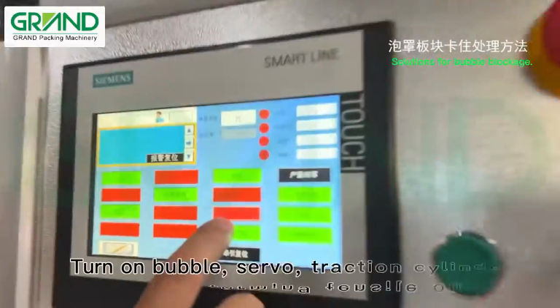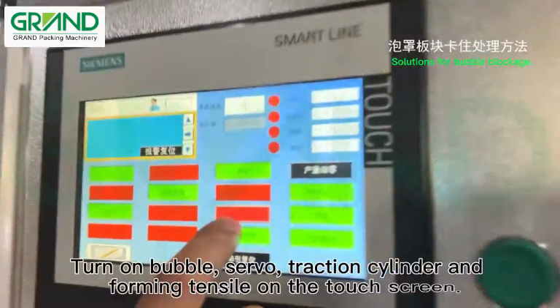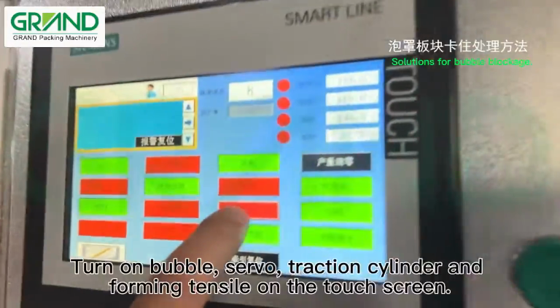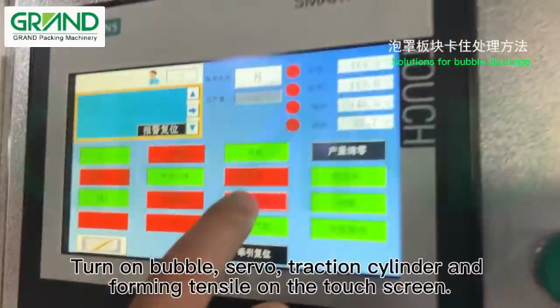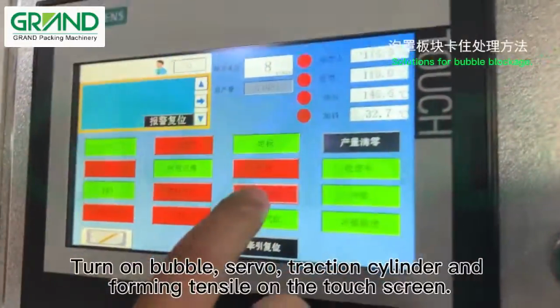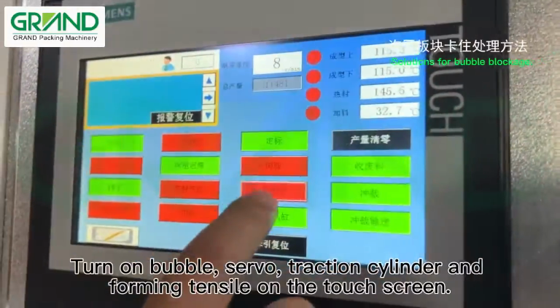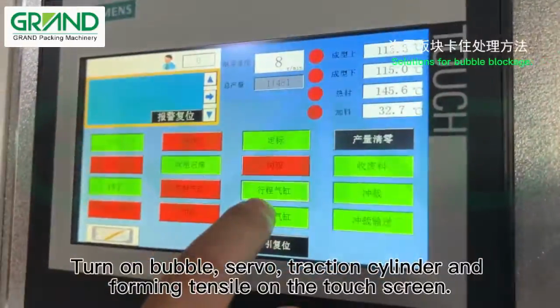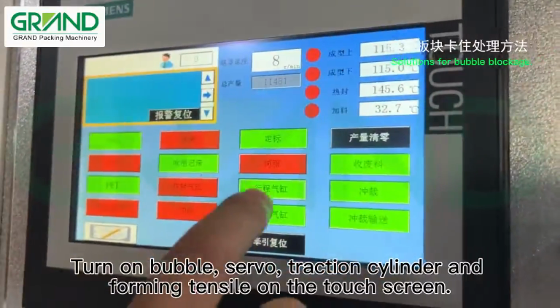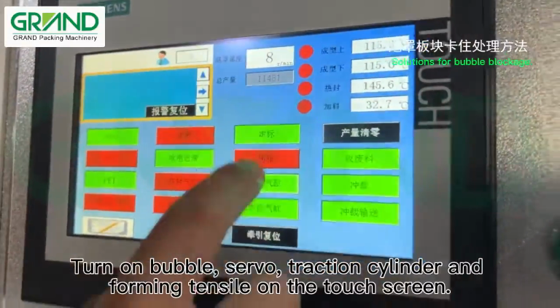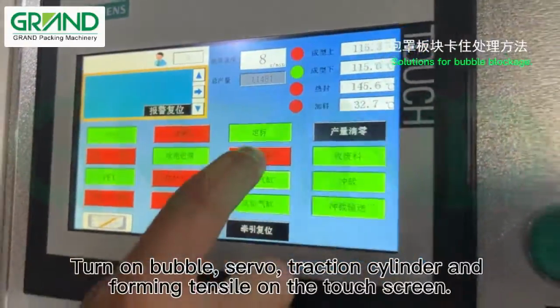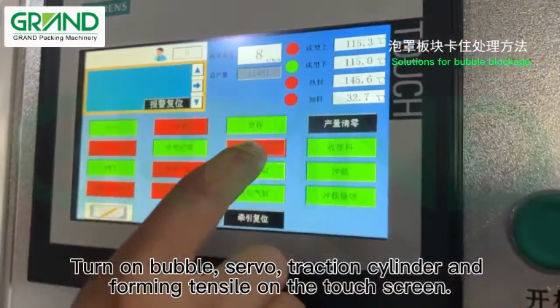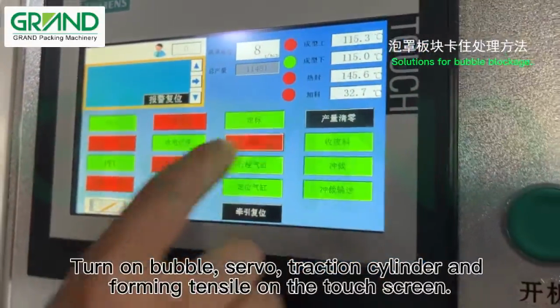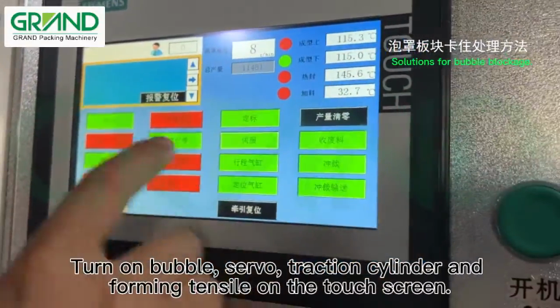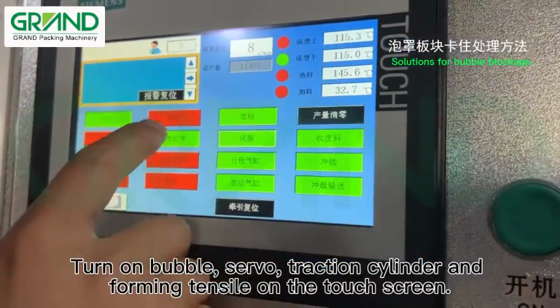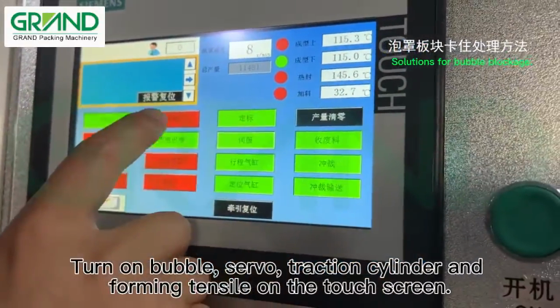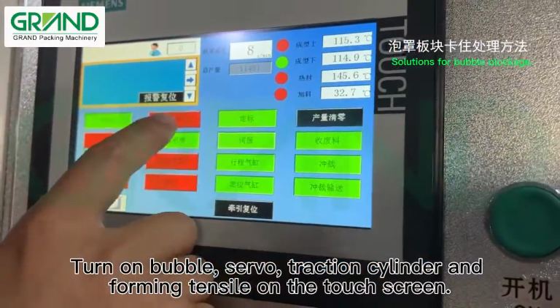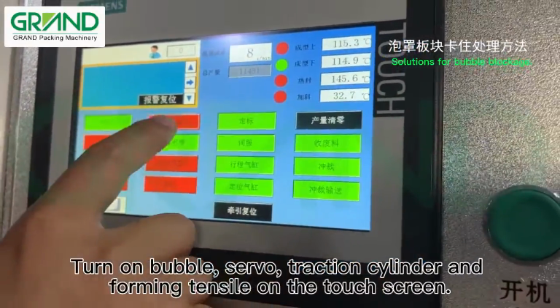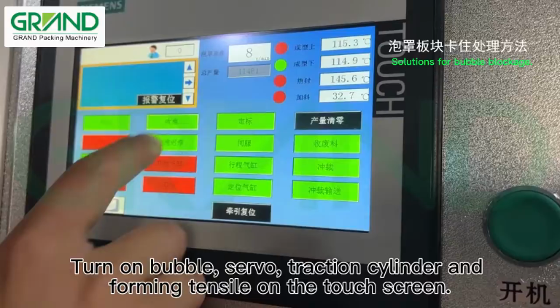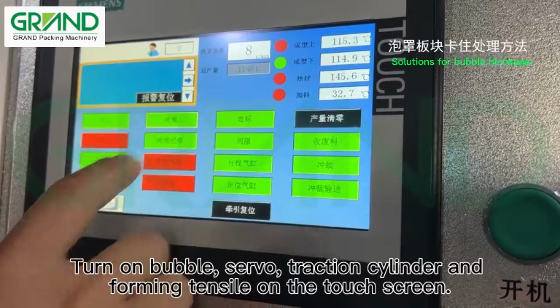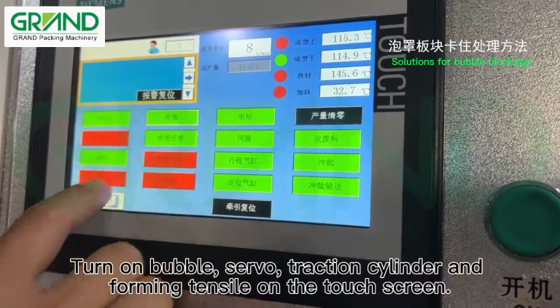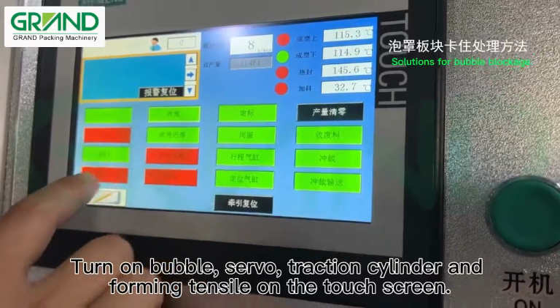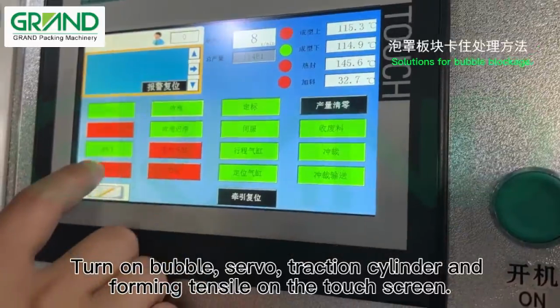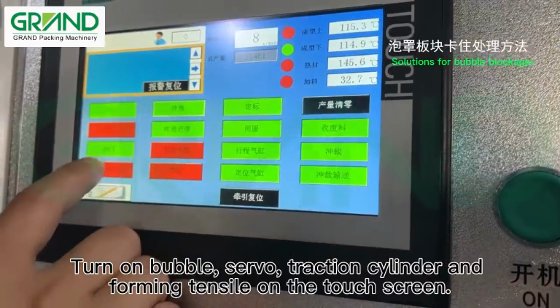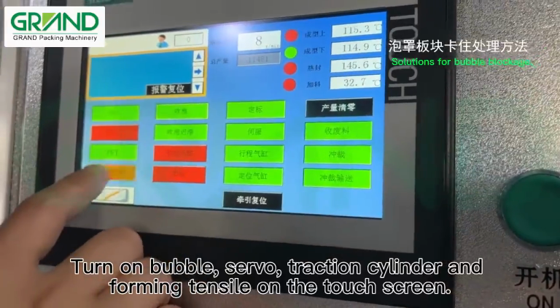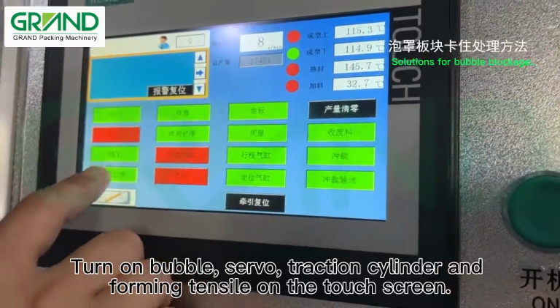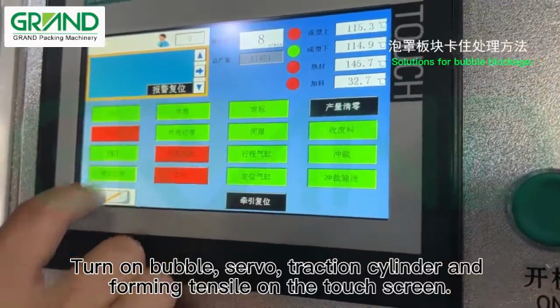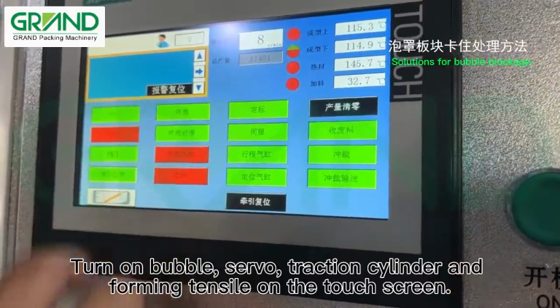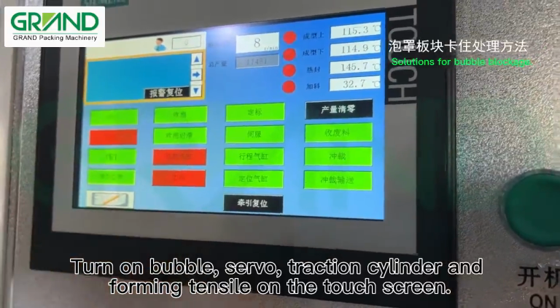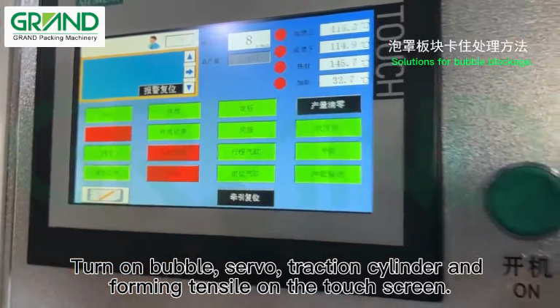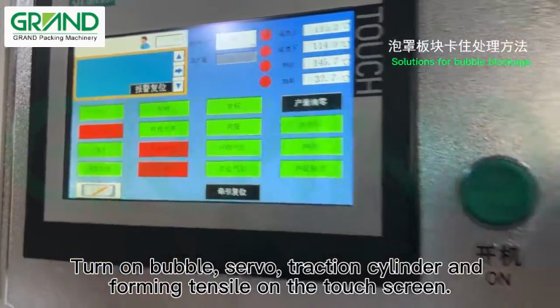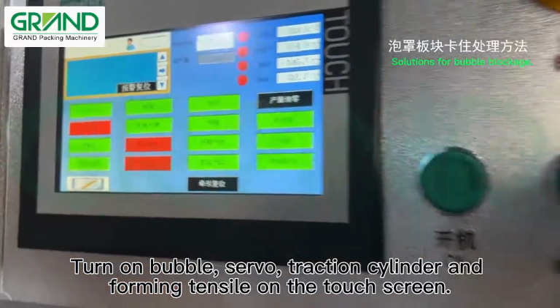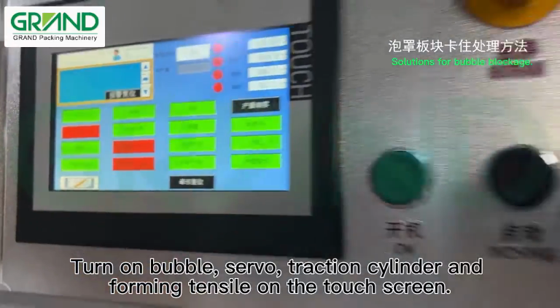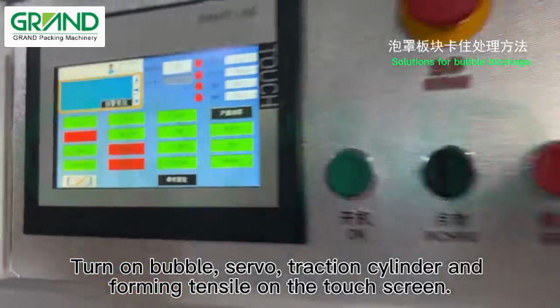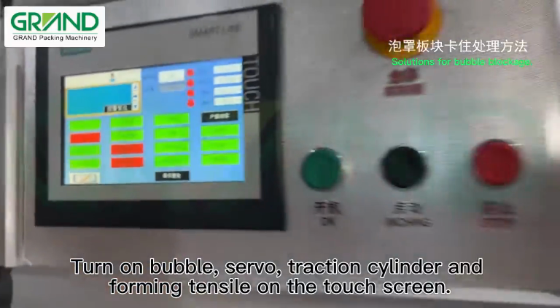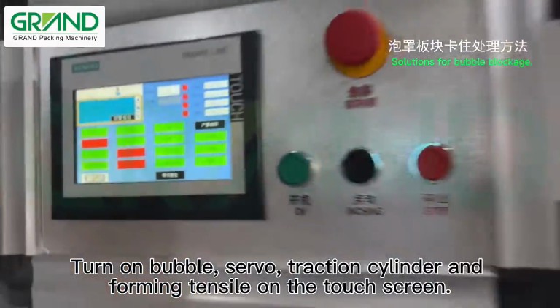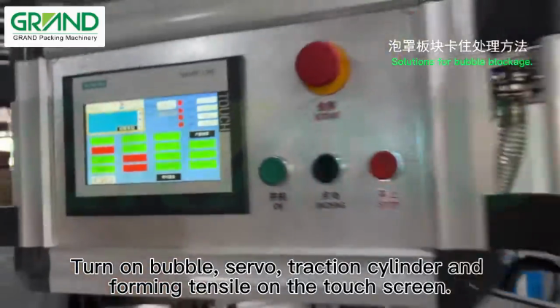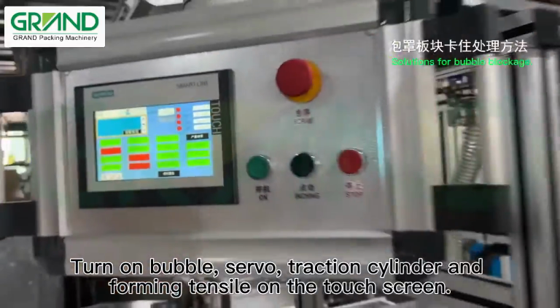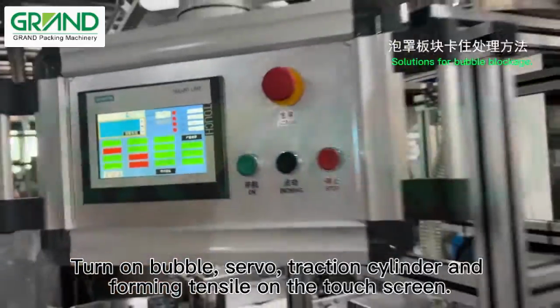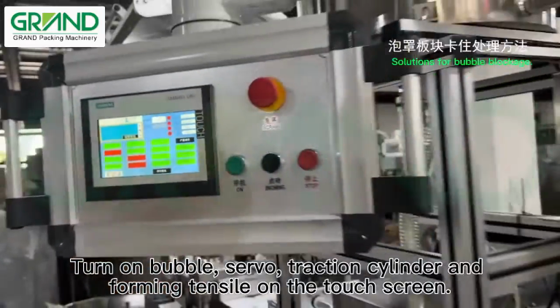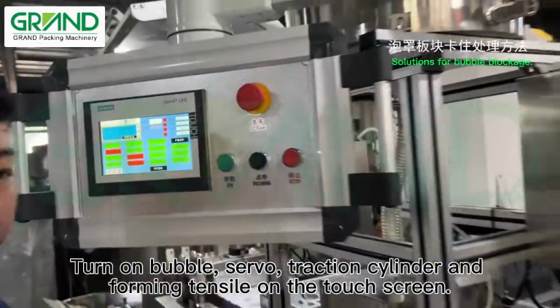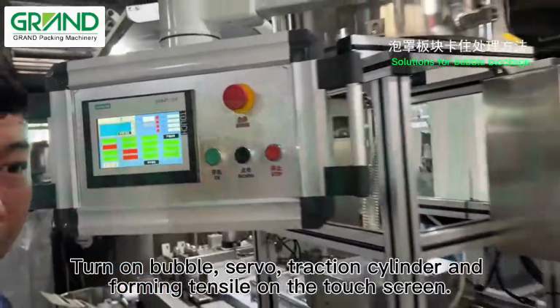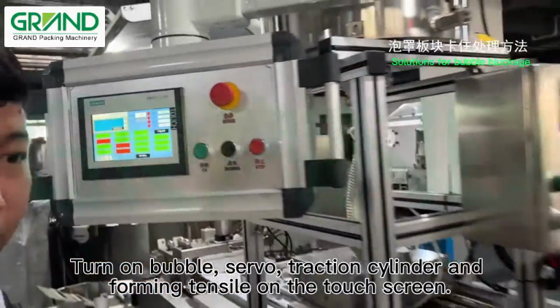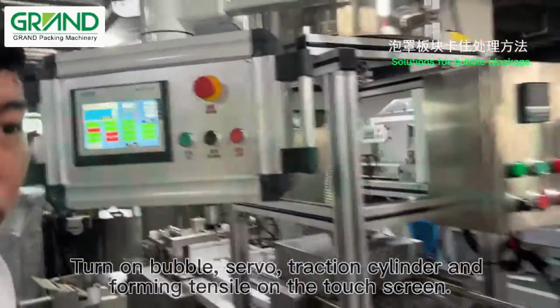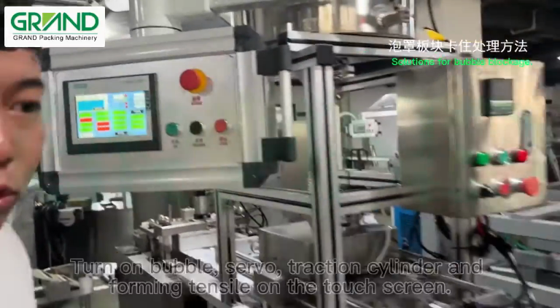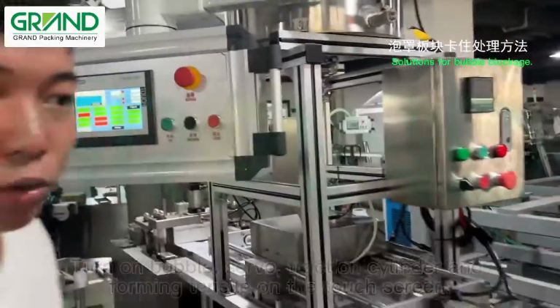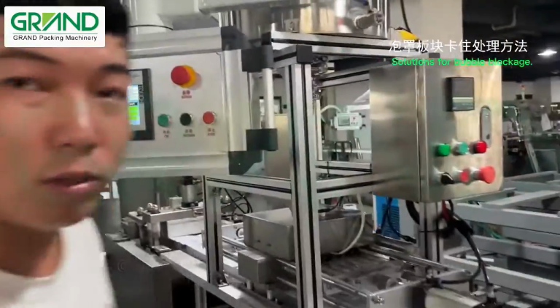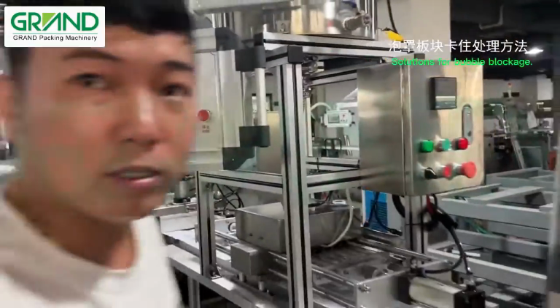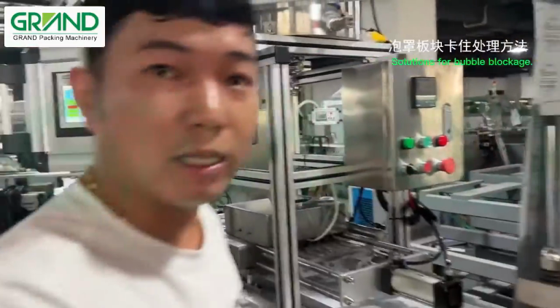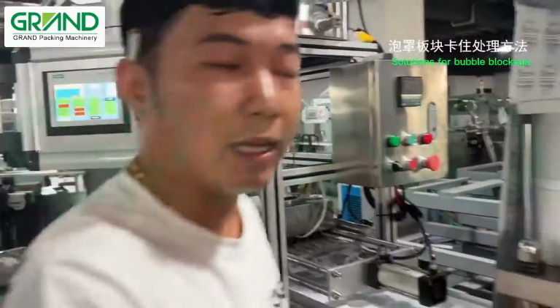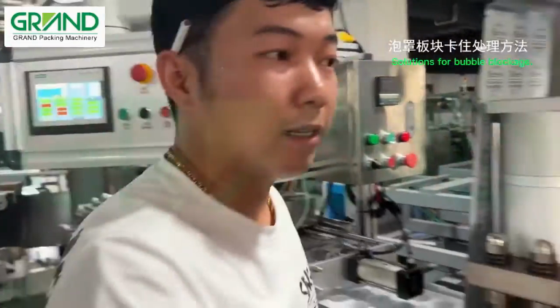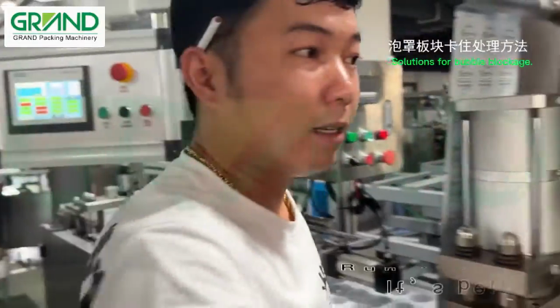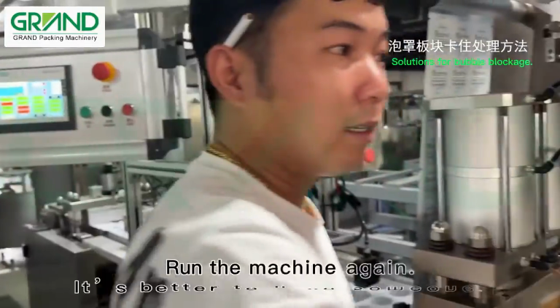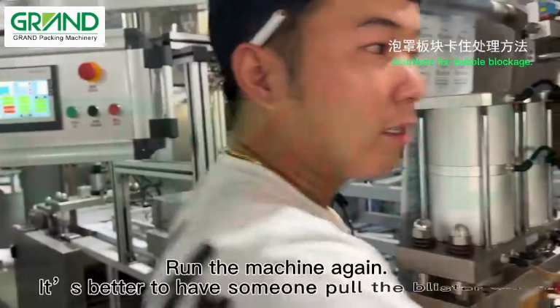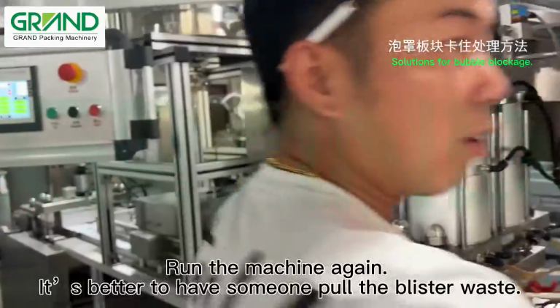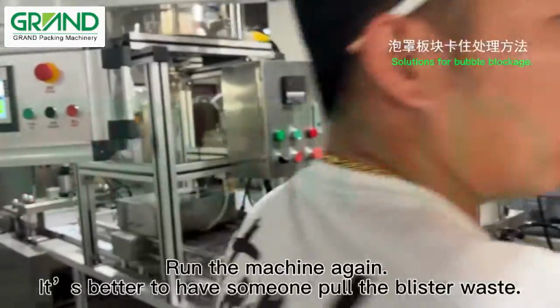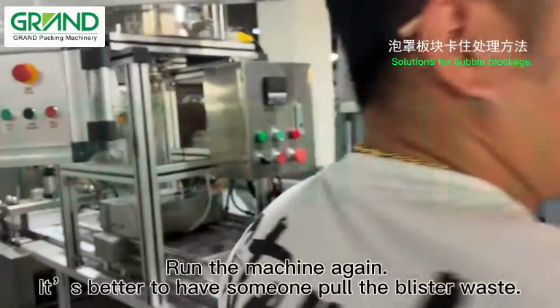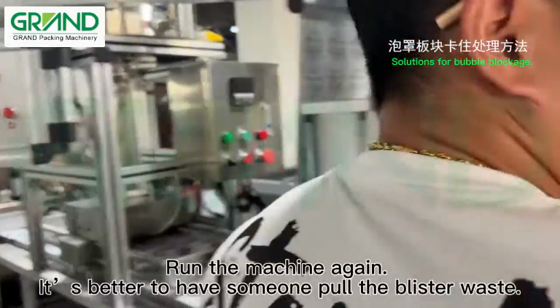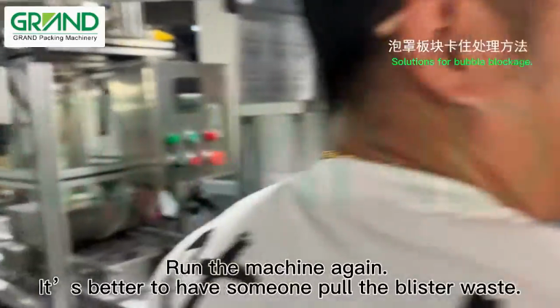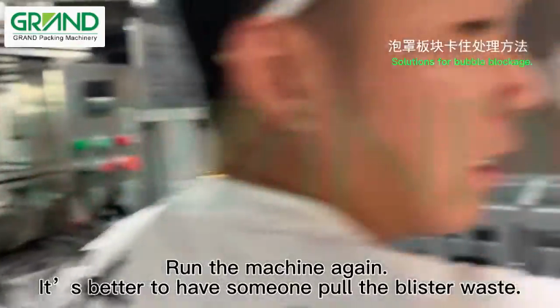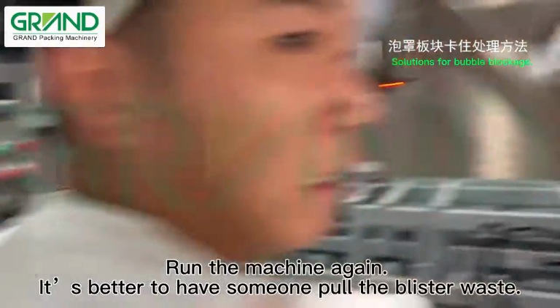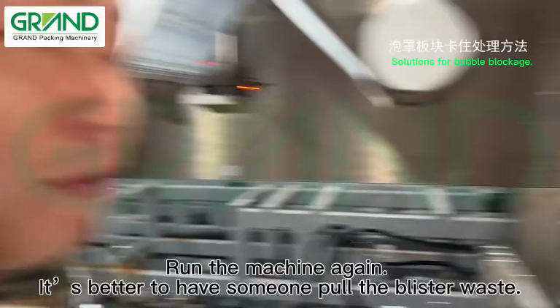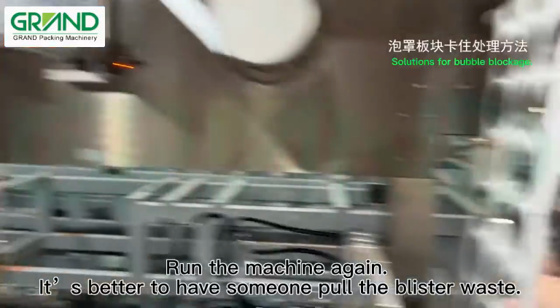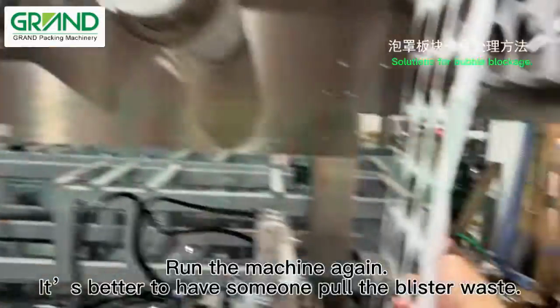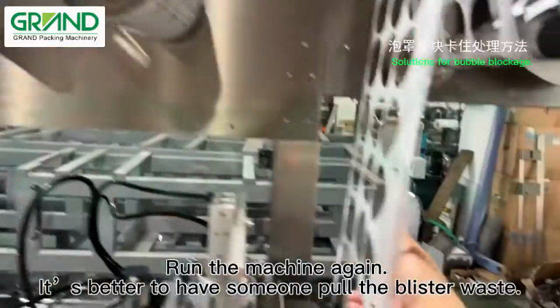Turn on bubble, servo, traction cylinder, and forming tensile on the touch screen. Run the machine again.